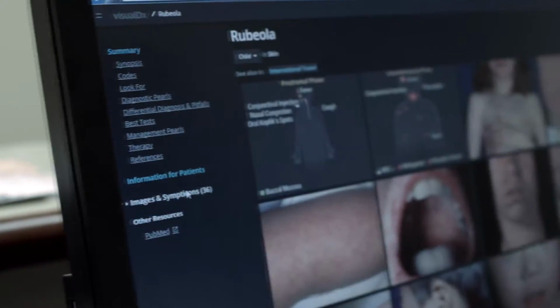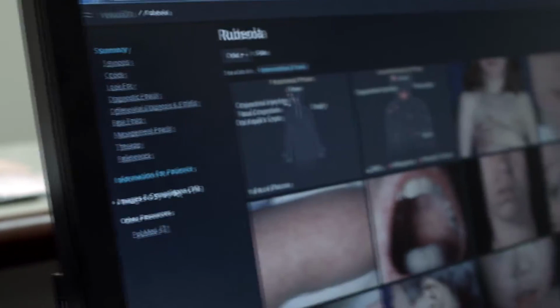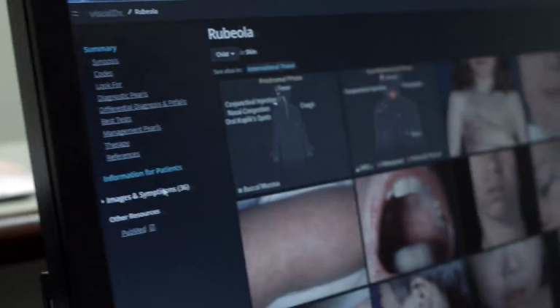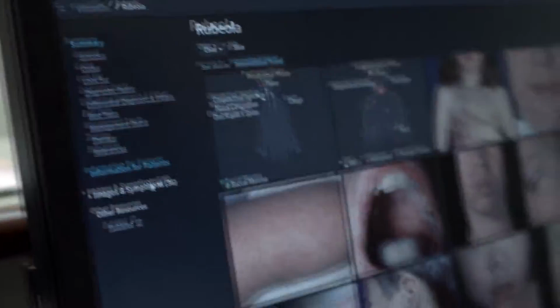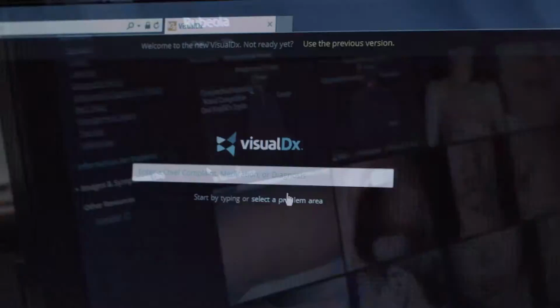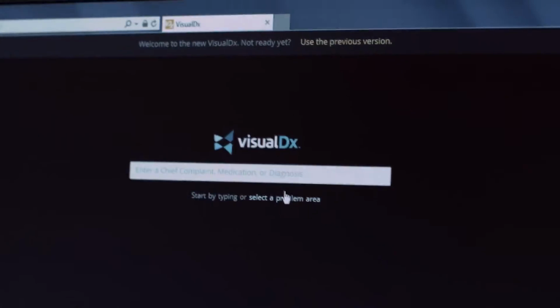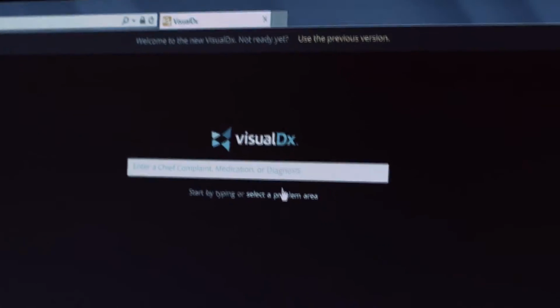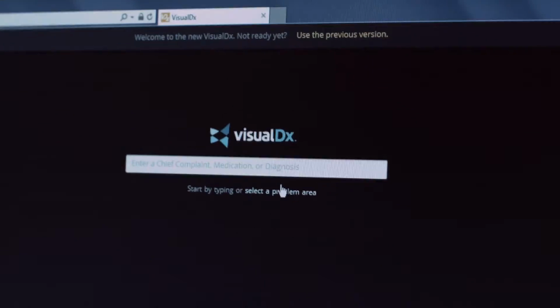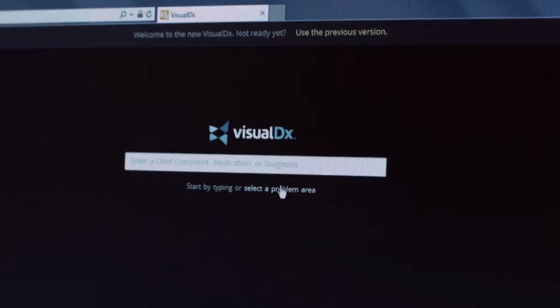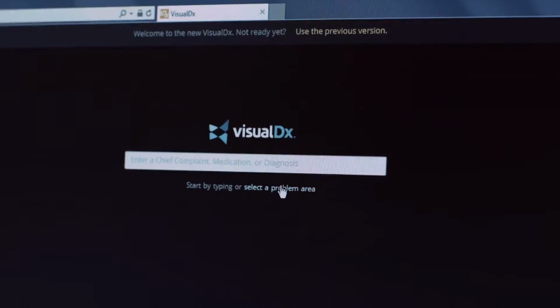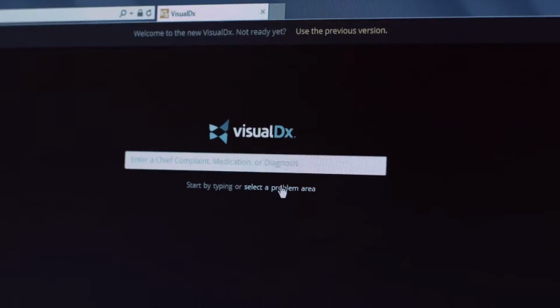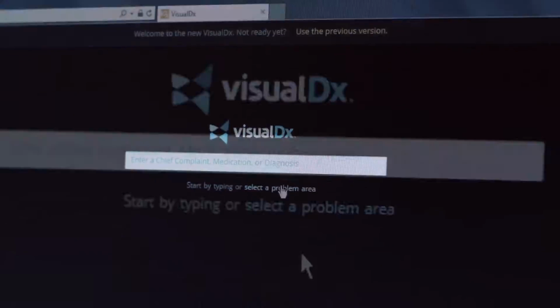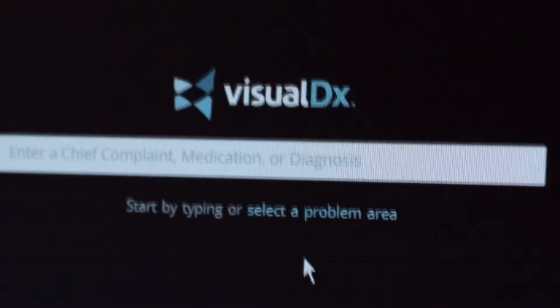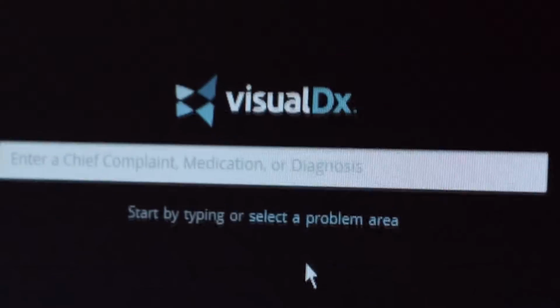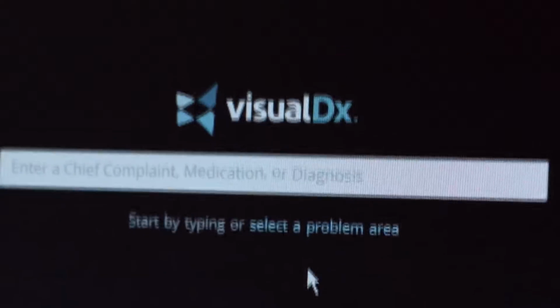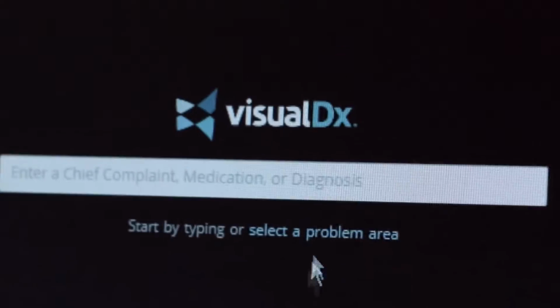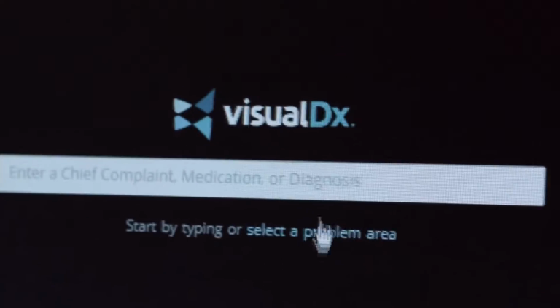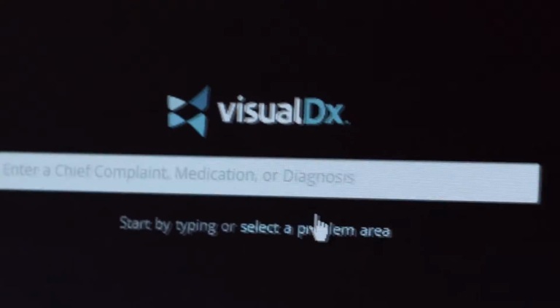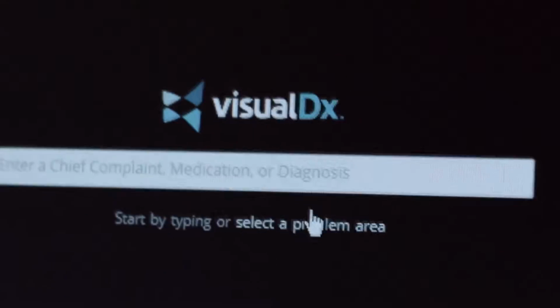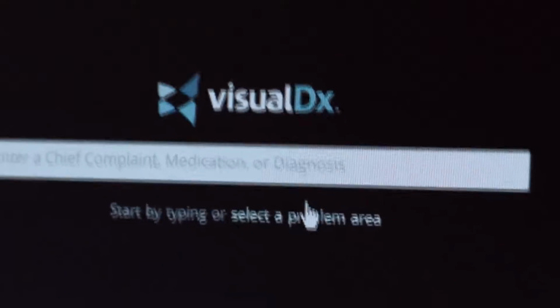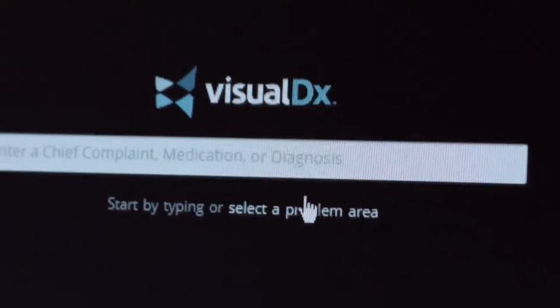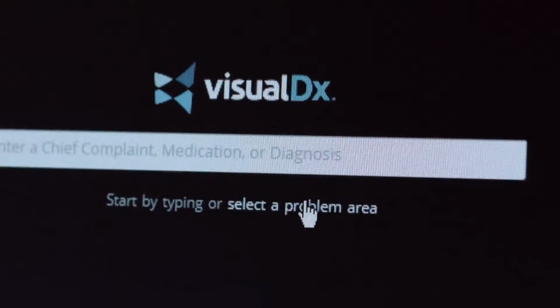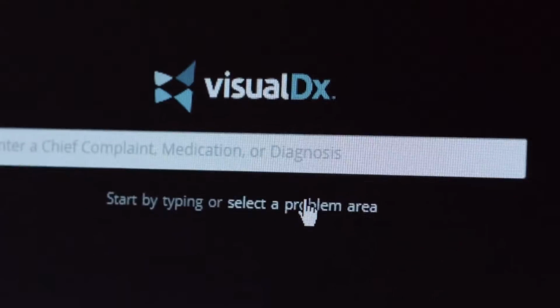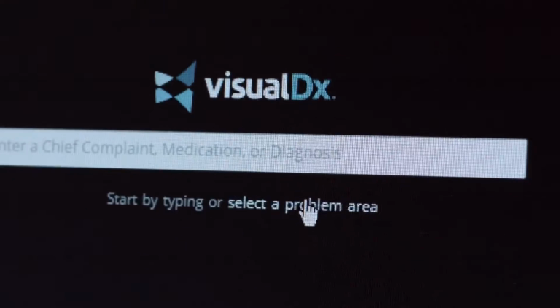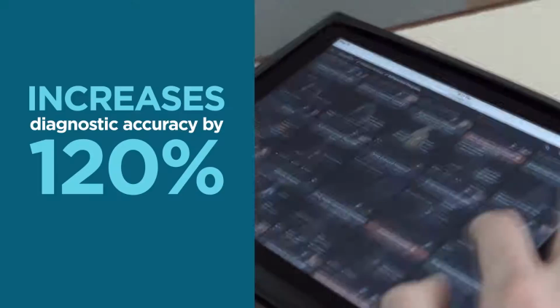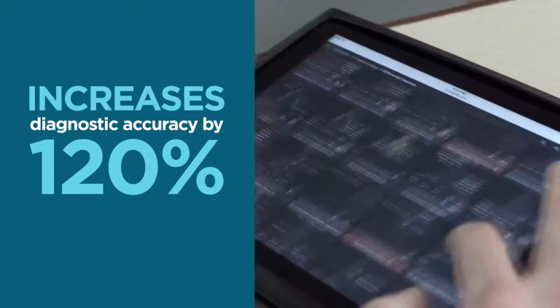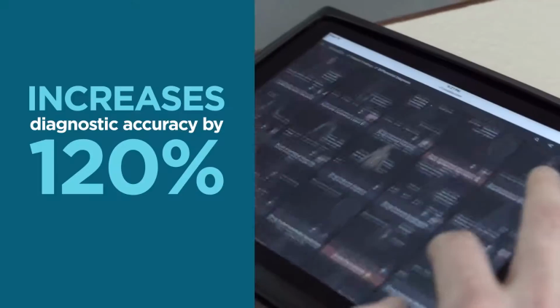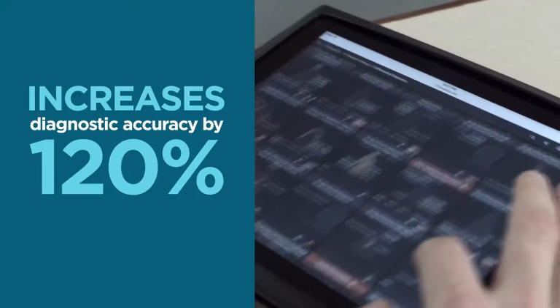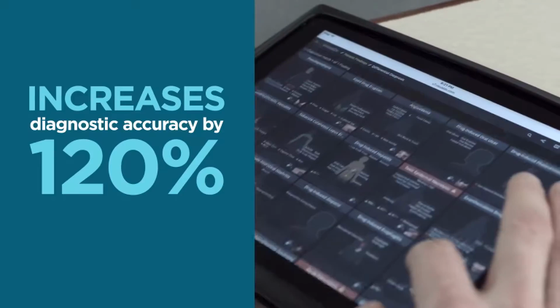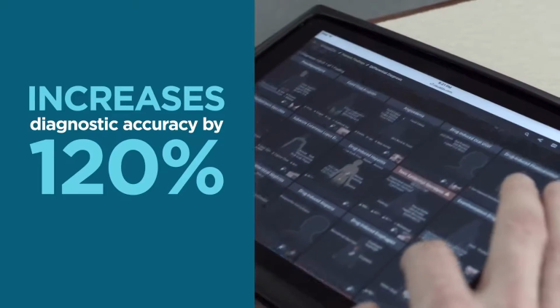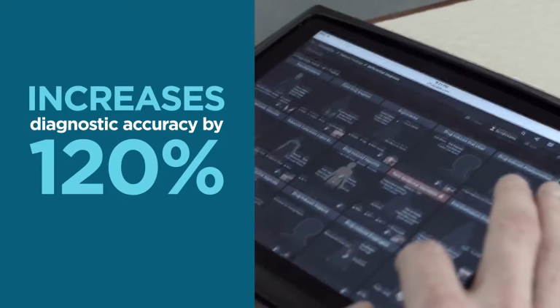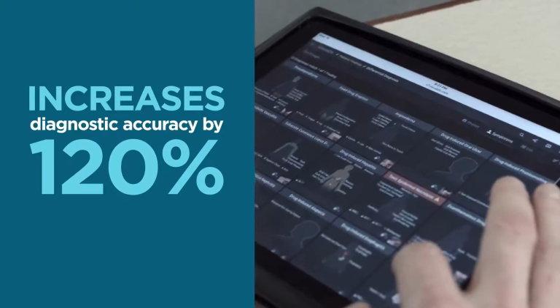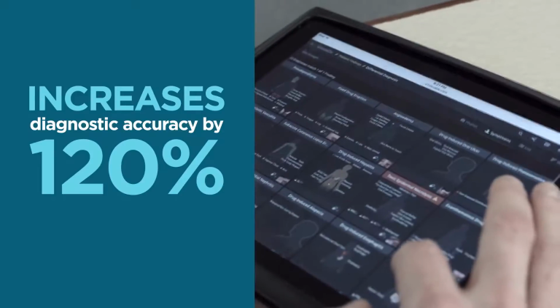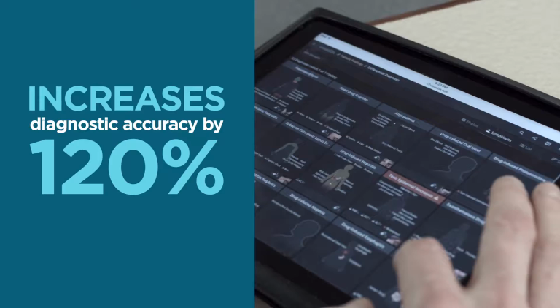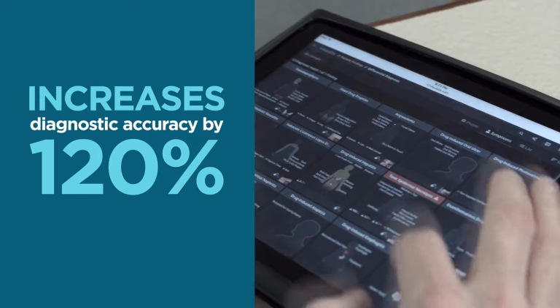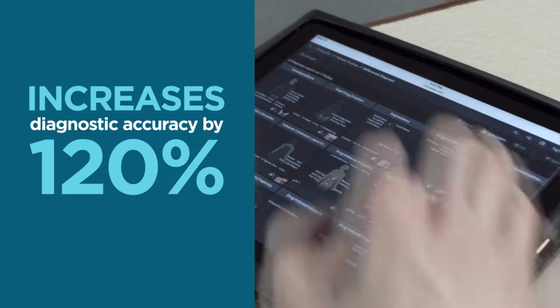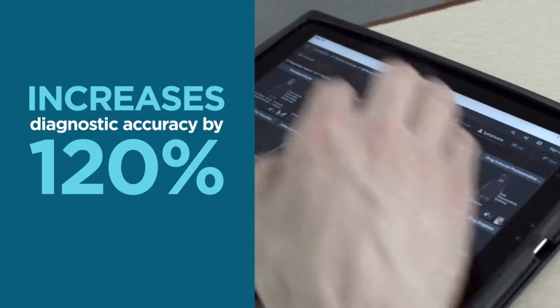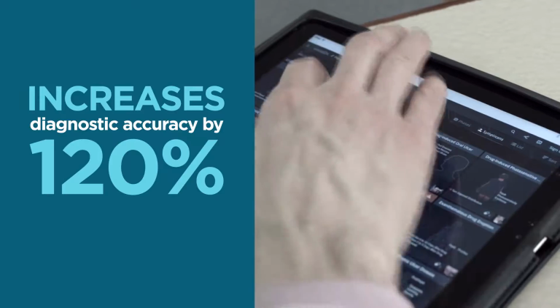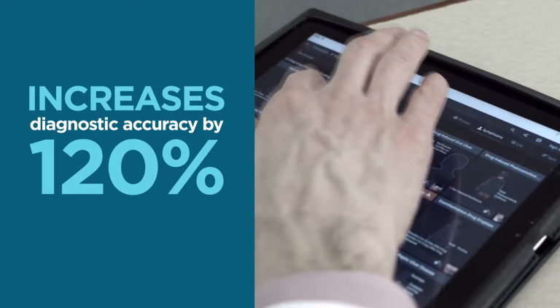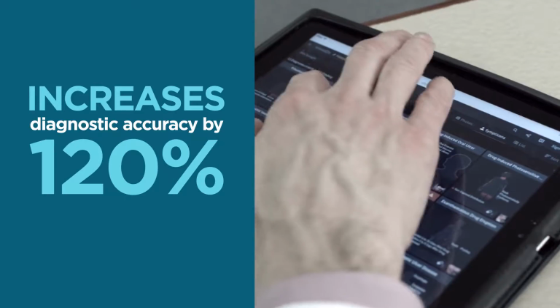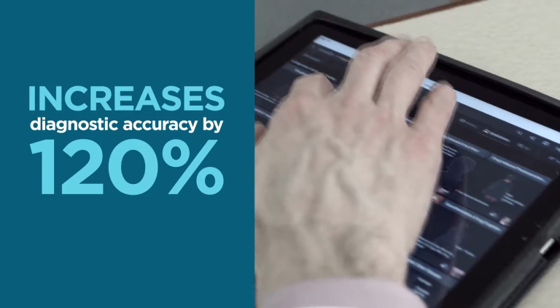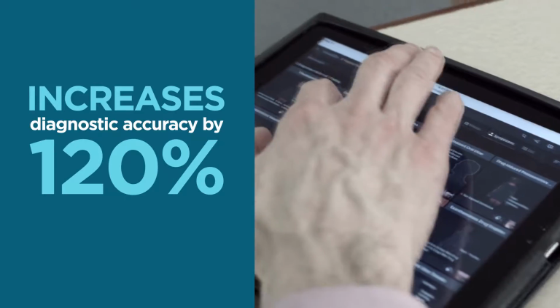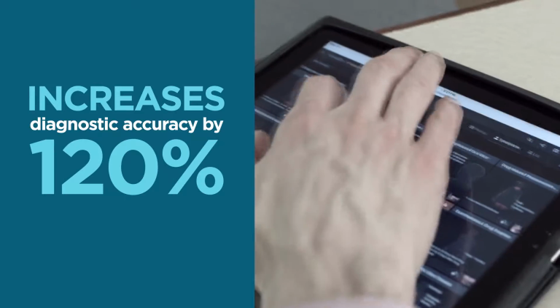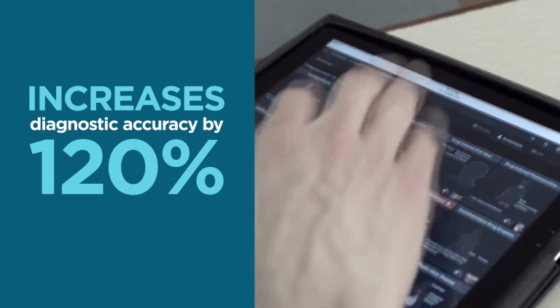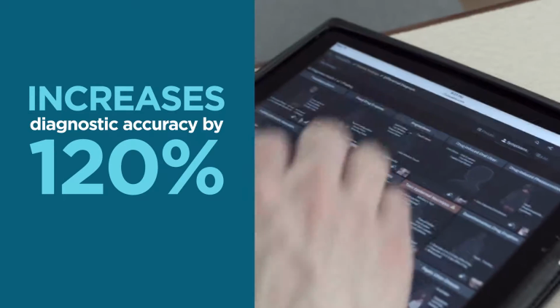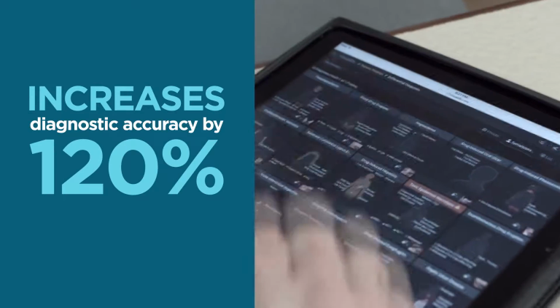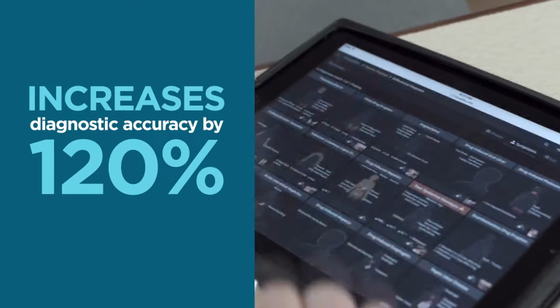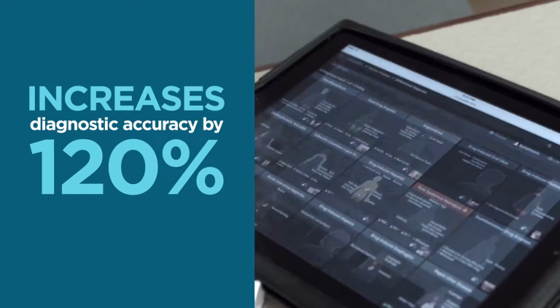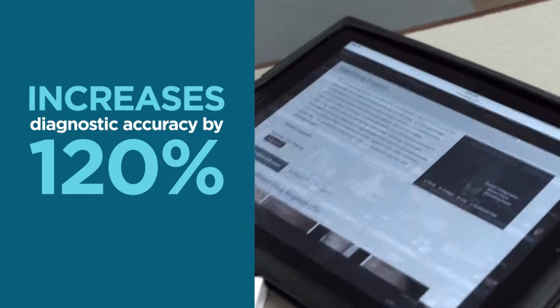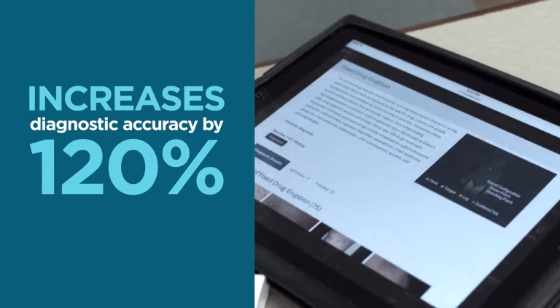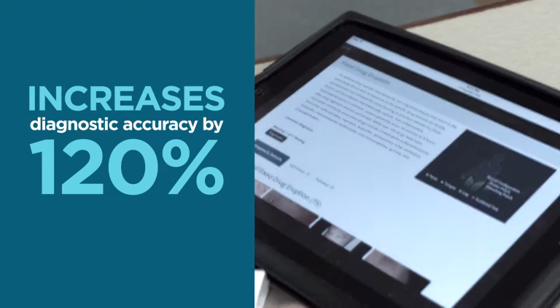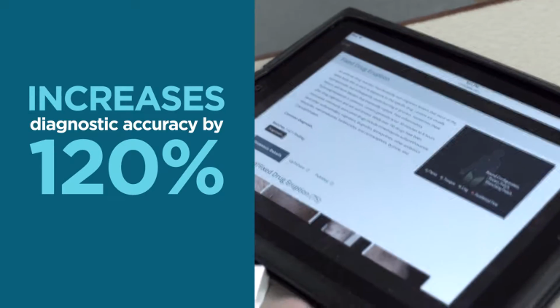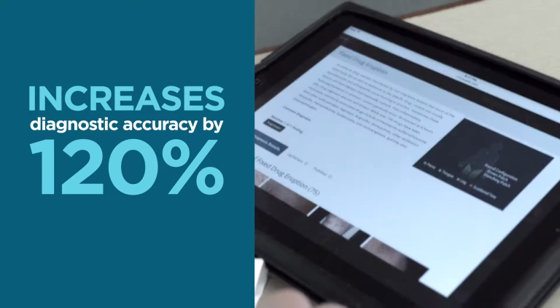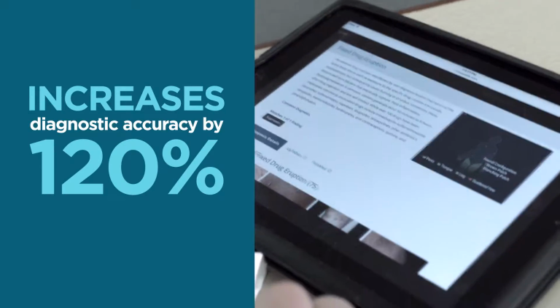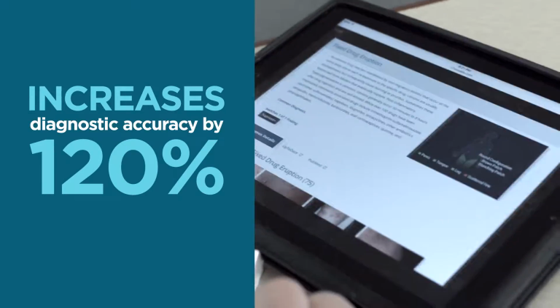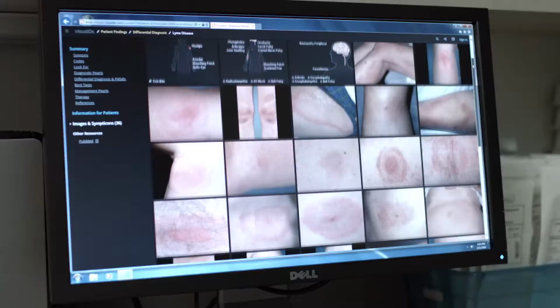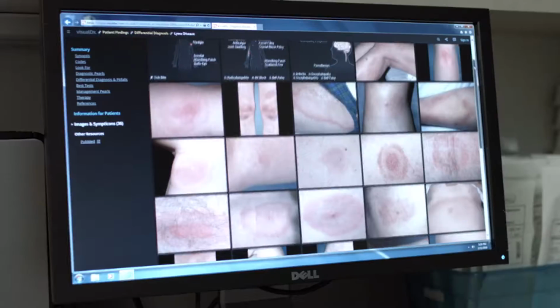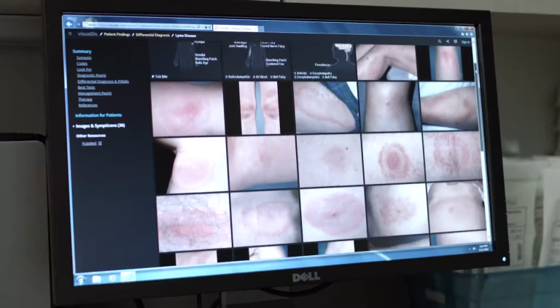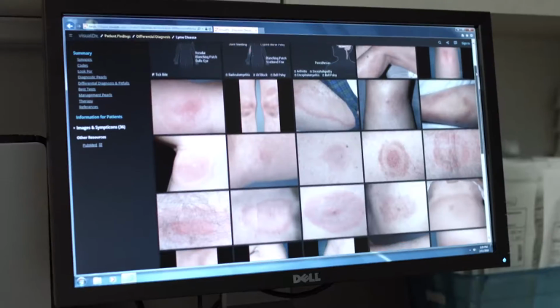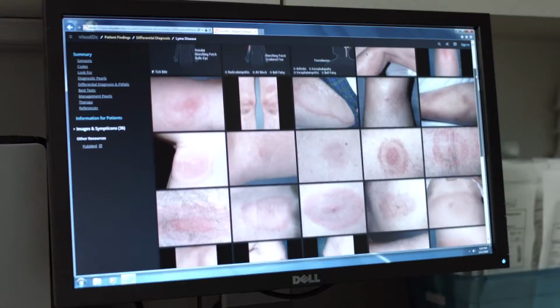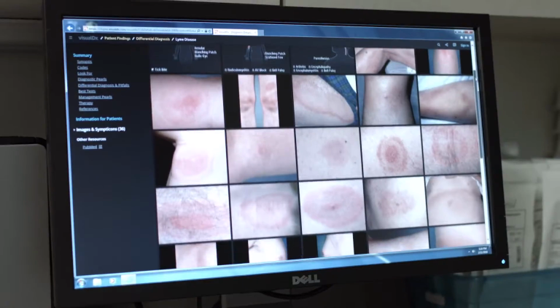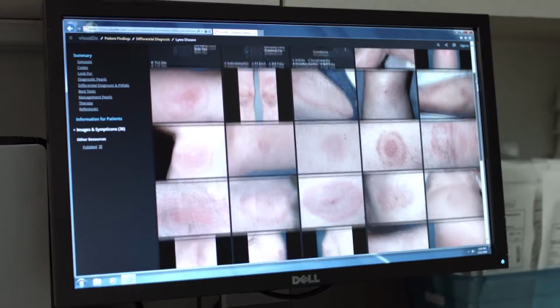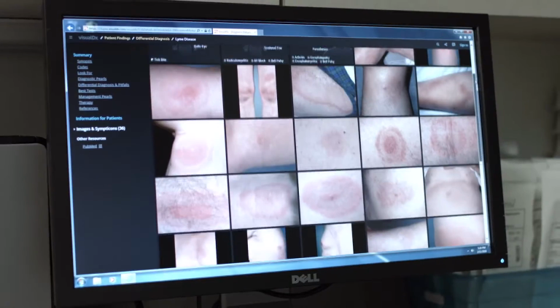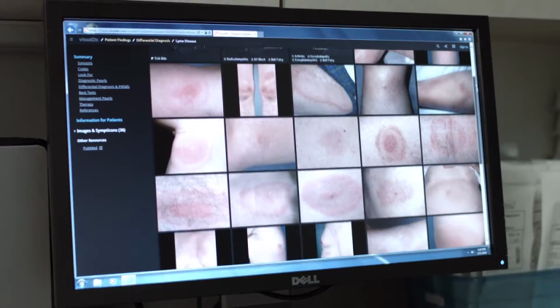Visual DX — proven to increase diagnostic accuracy by 120% at the point of care.